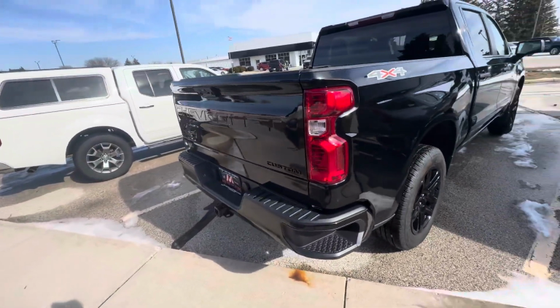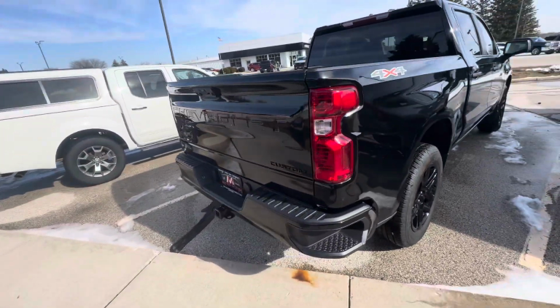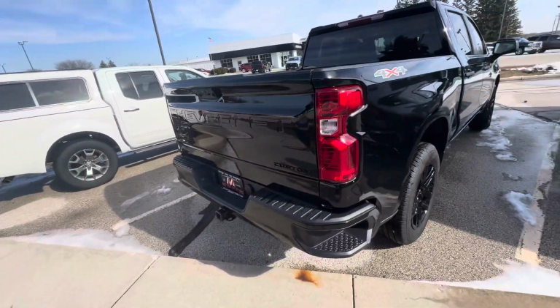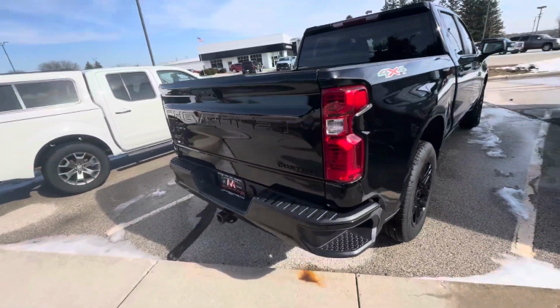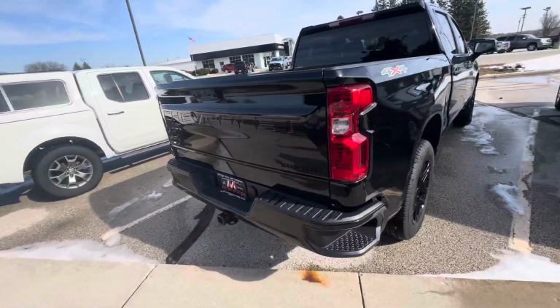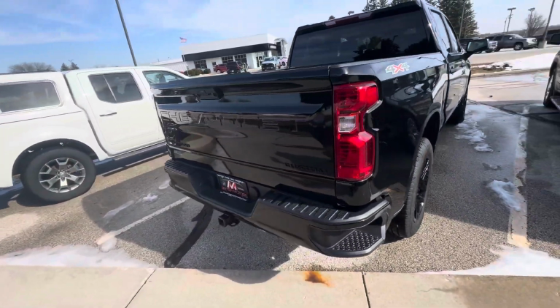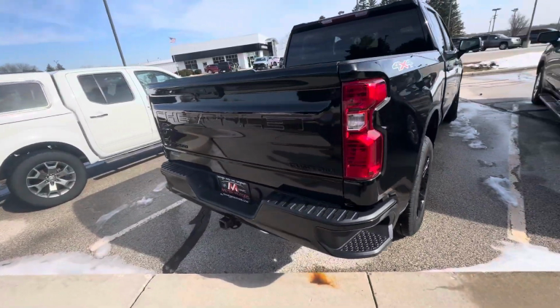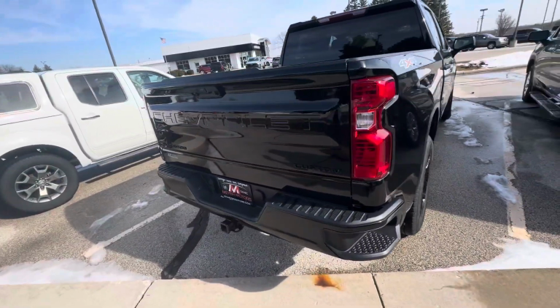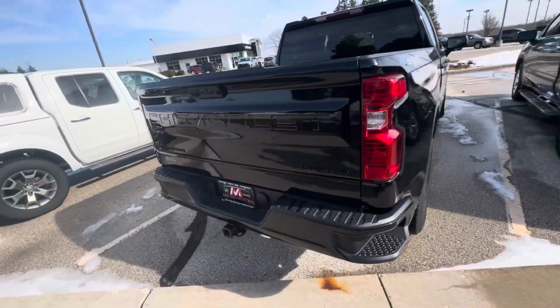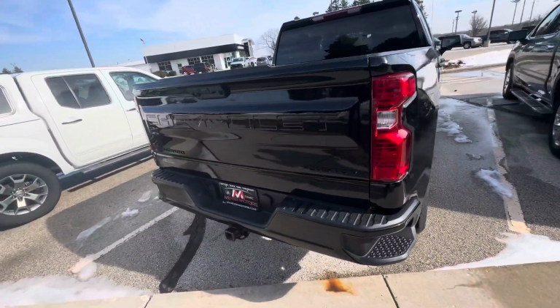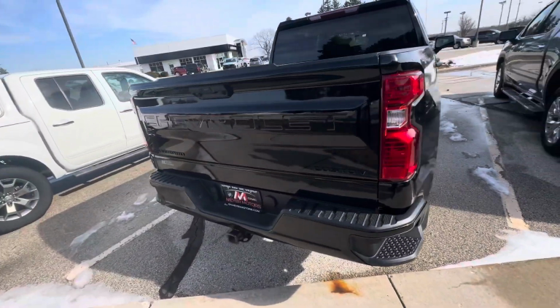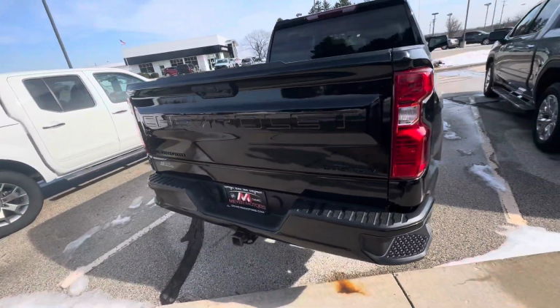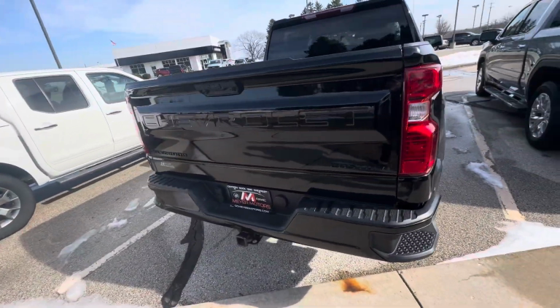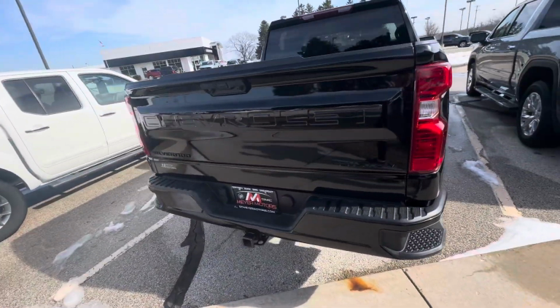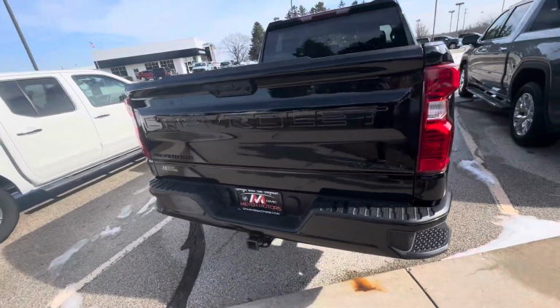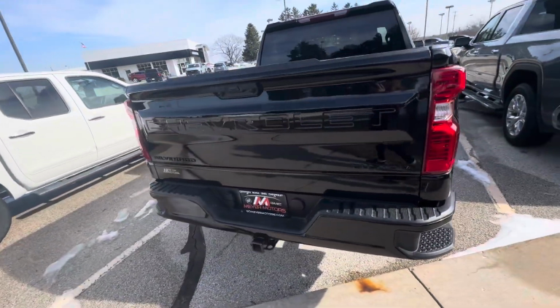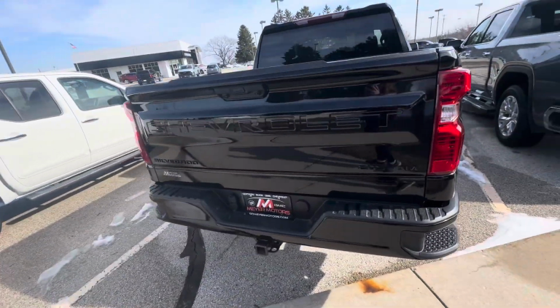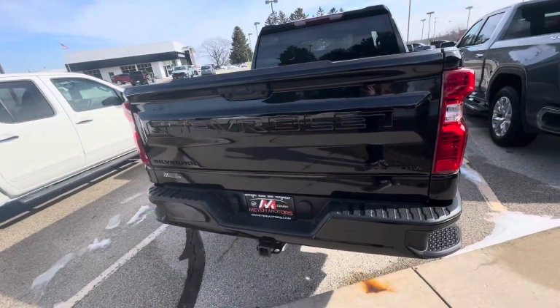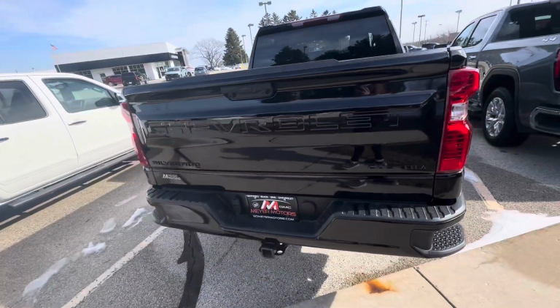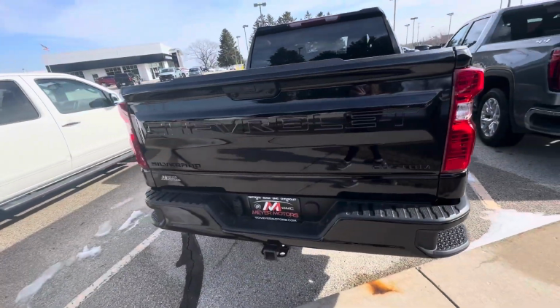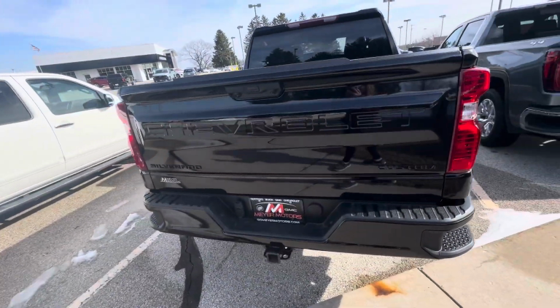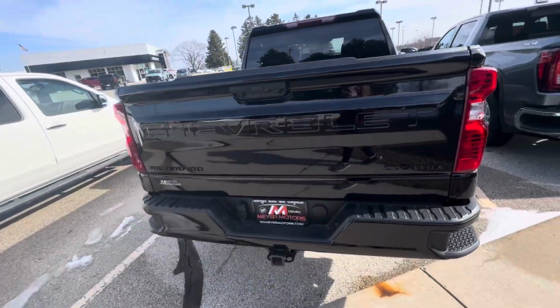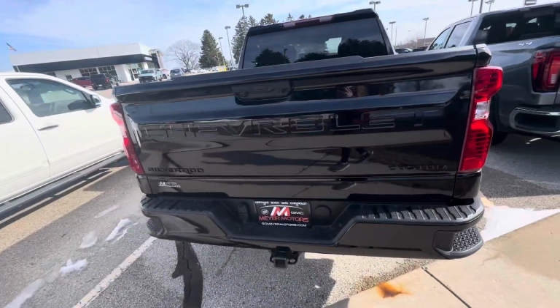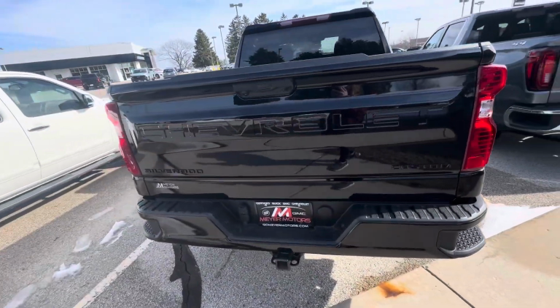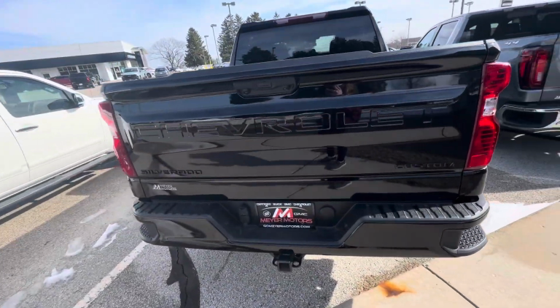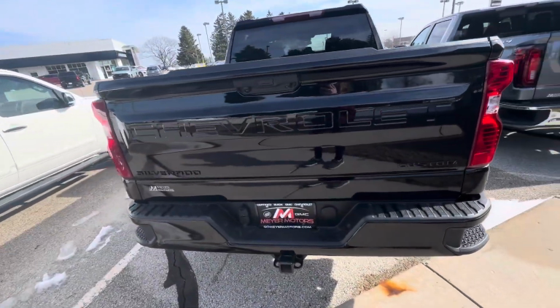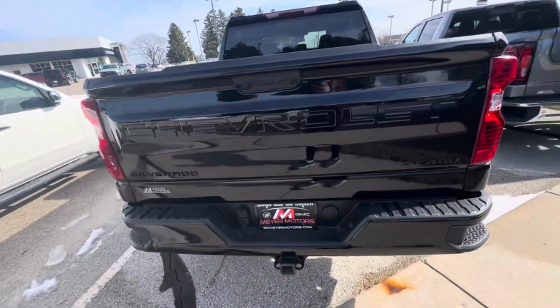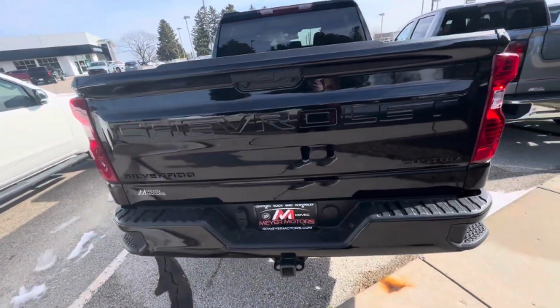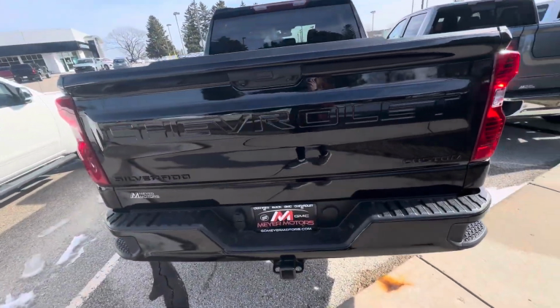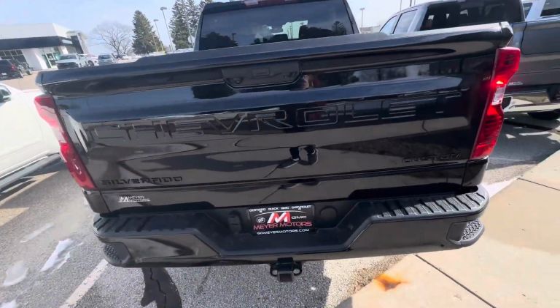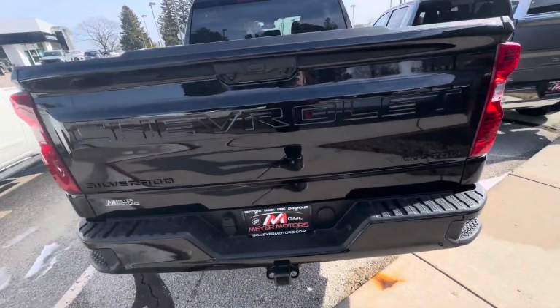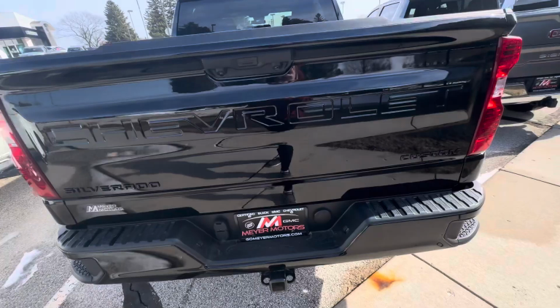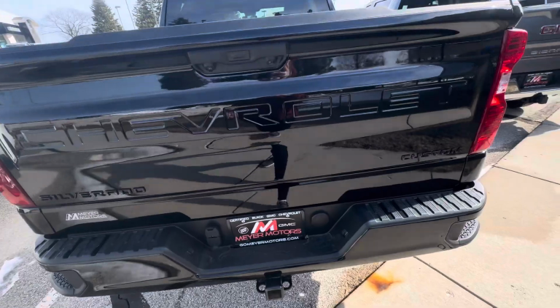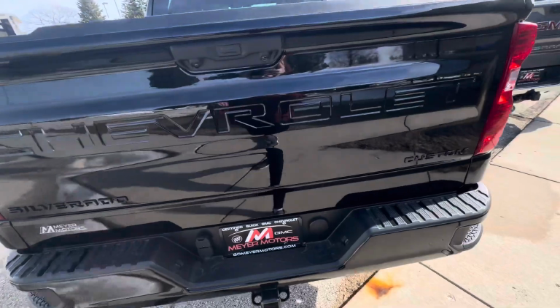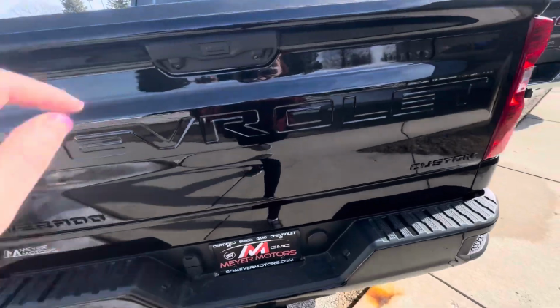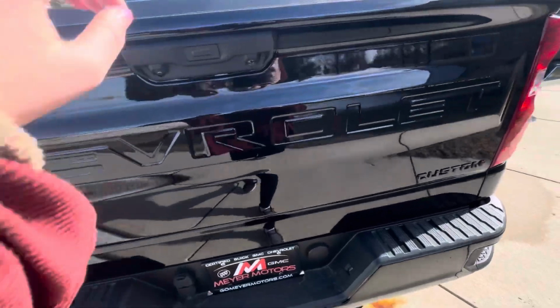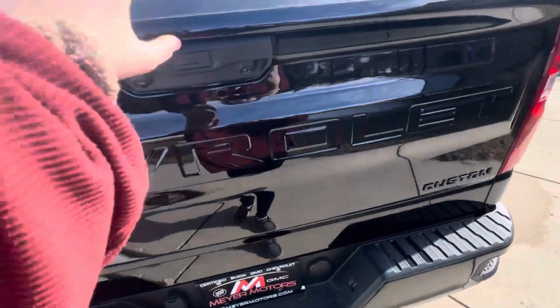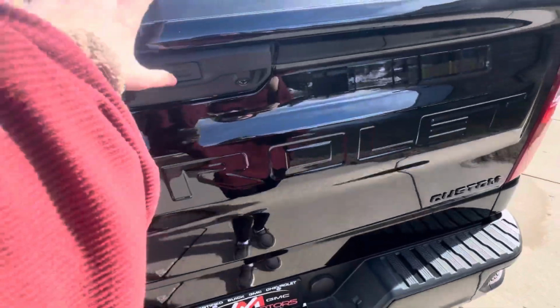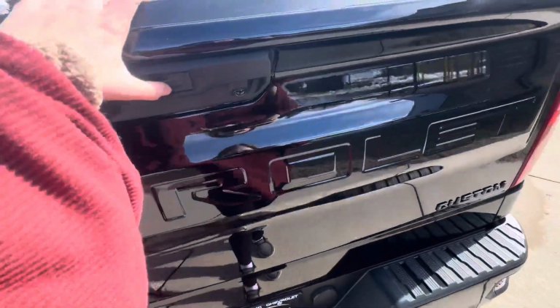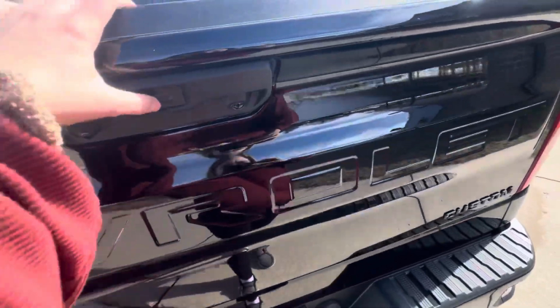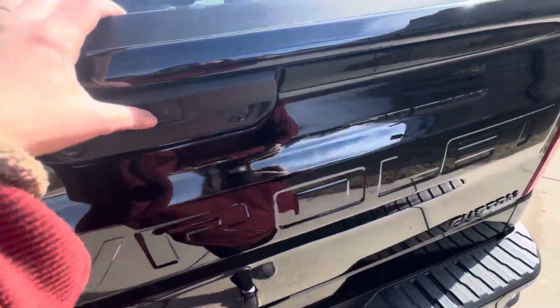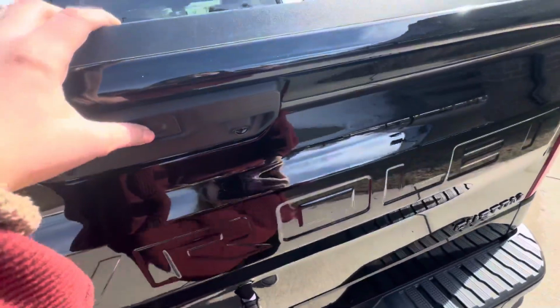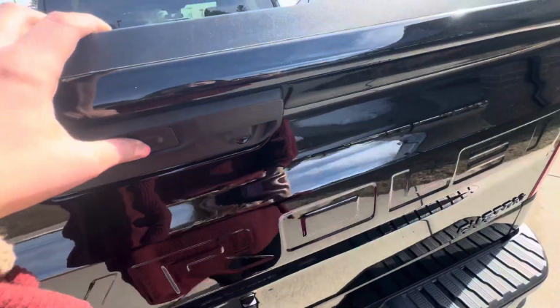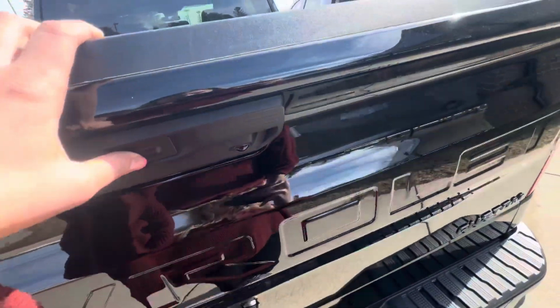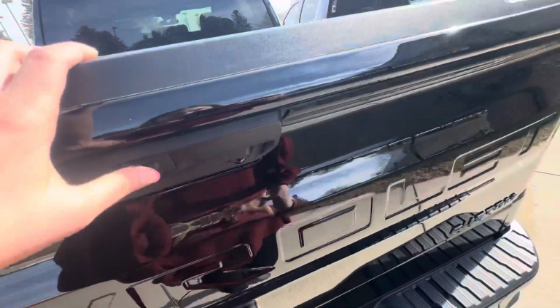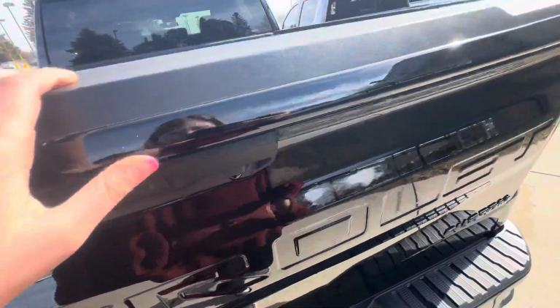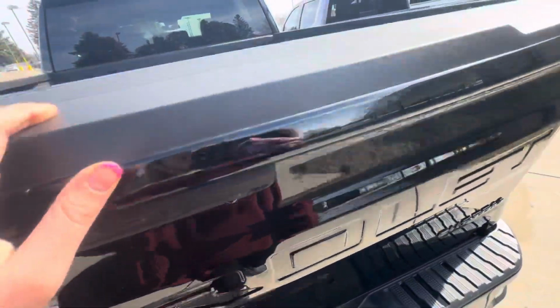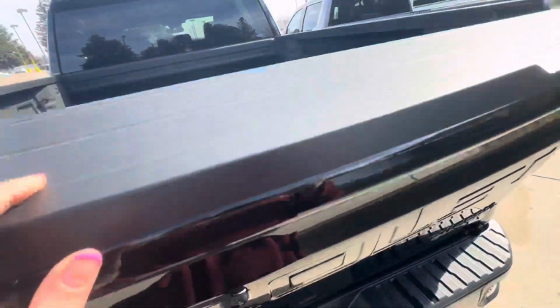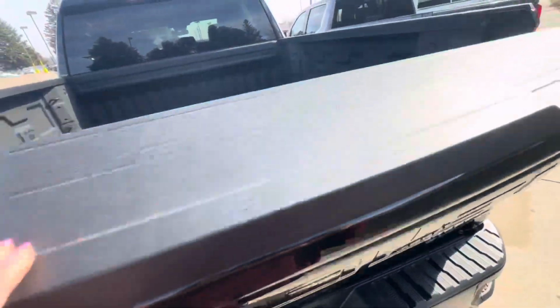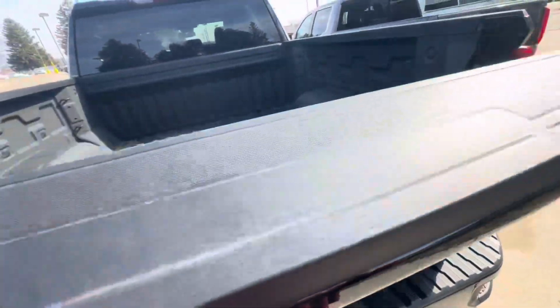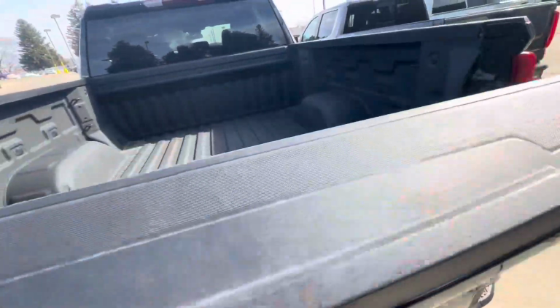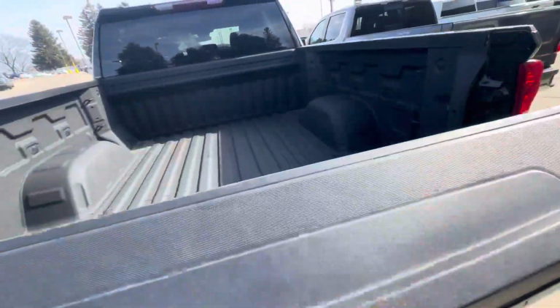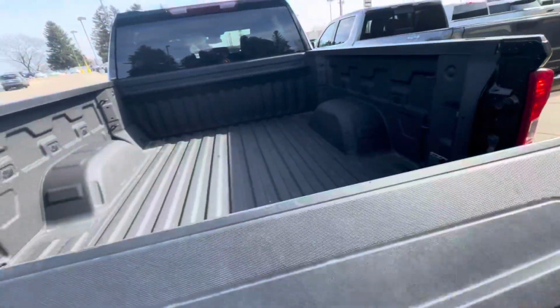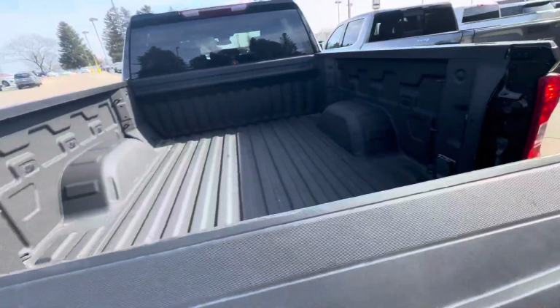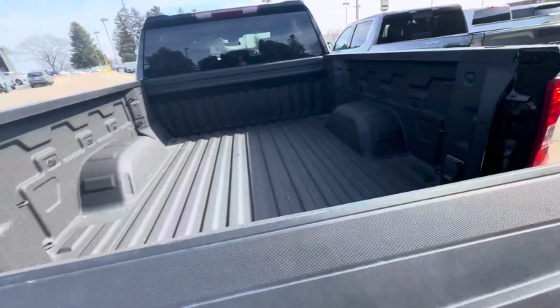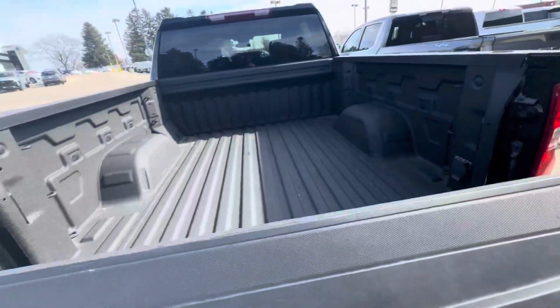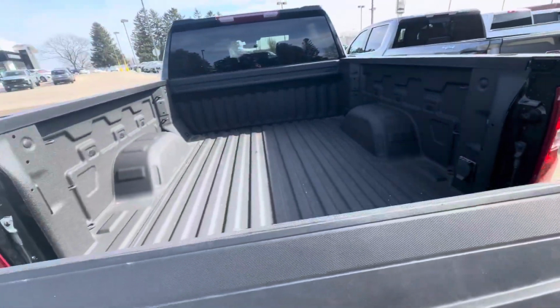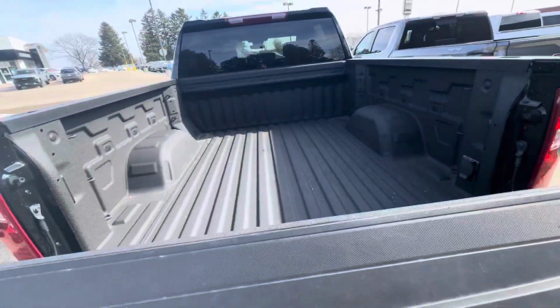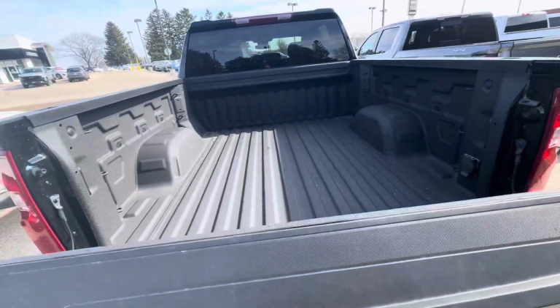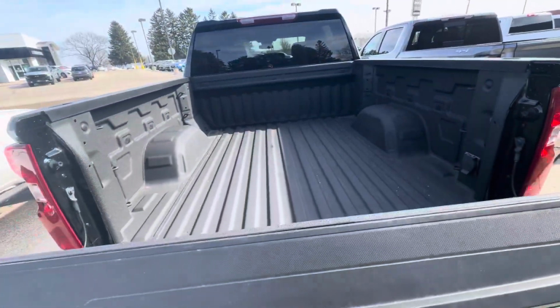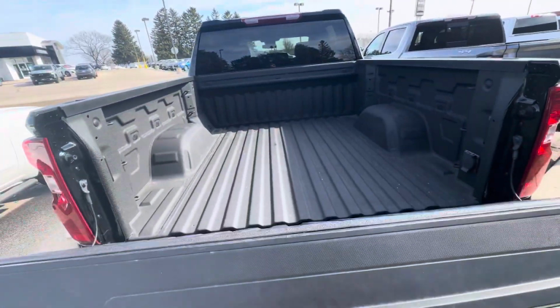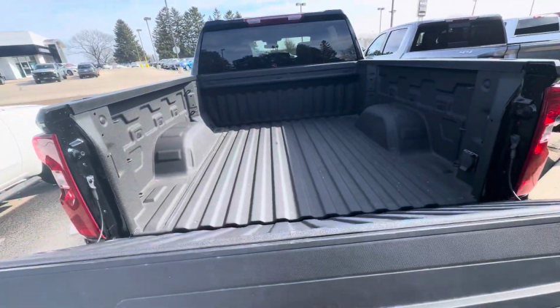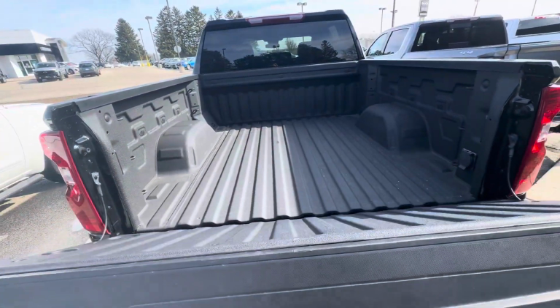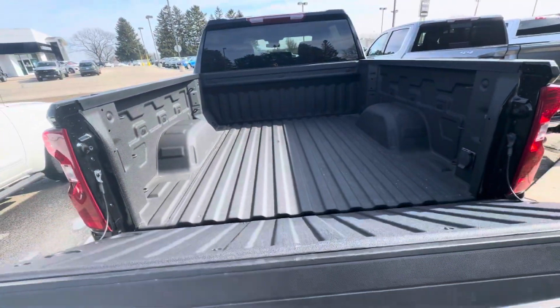This is what the back looks like. If we open the tailgate, you do have the spray-in bed liner.